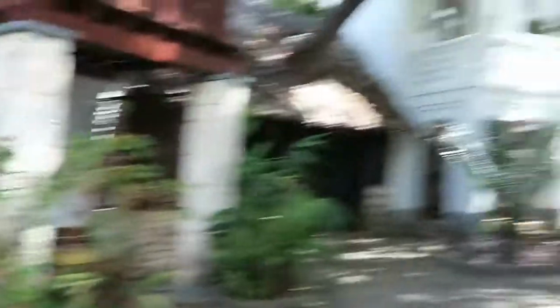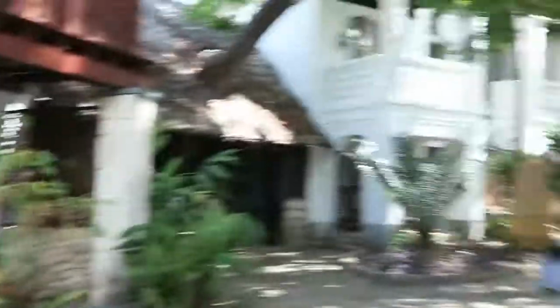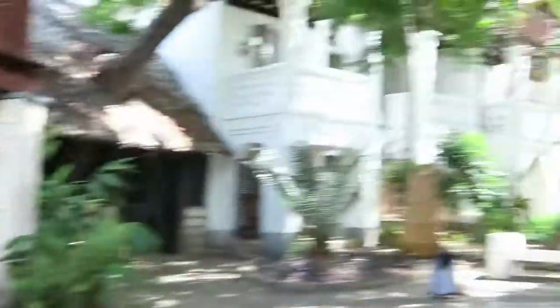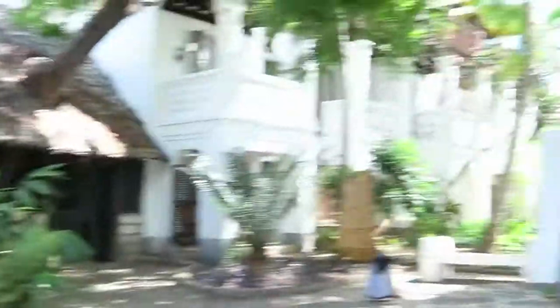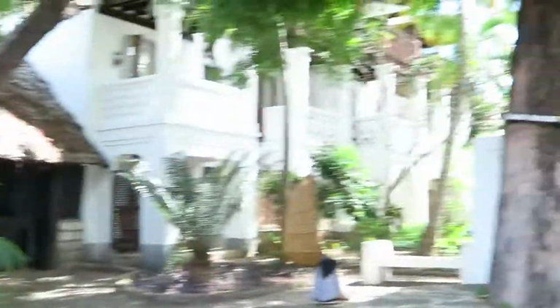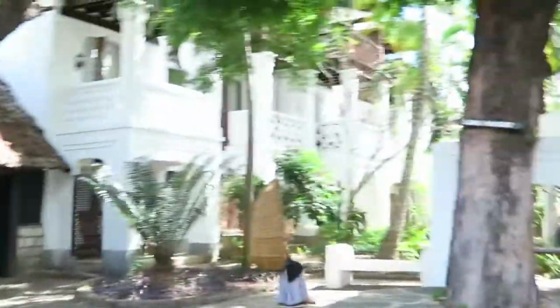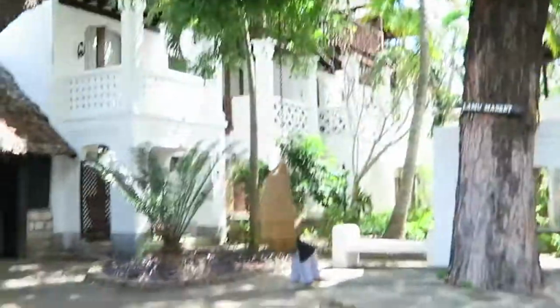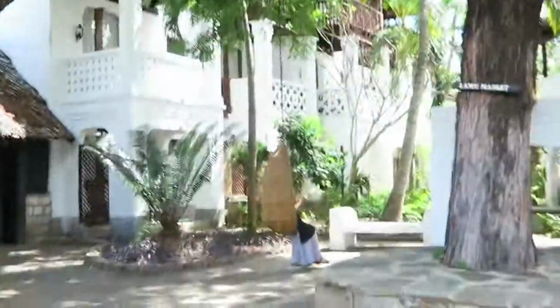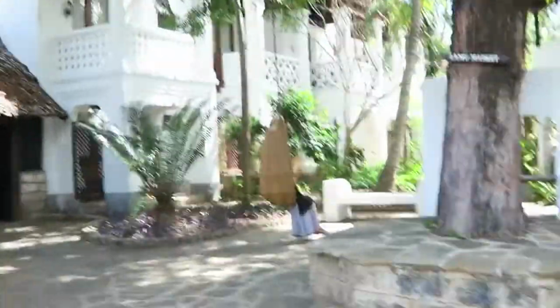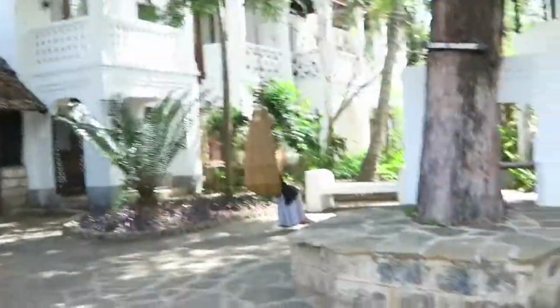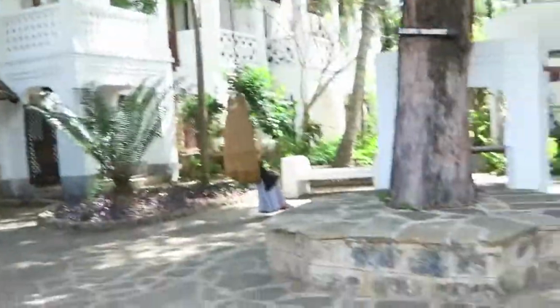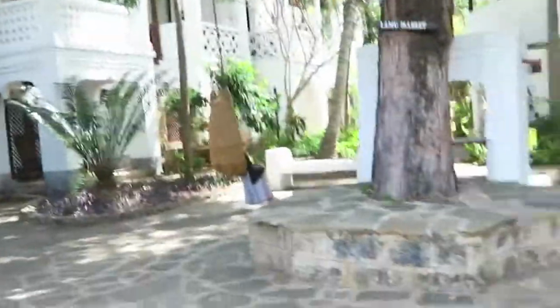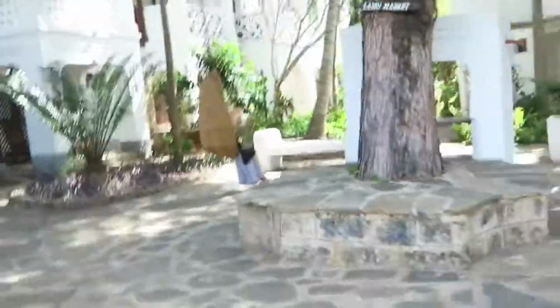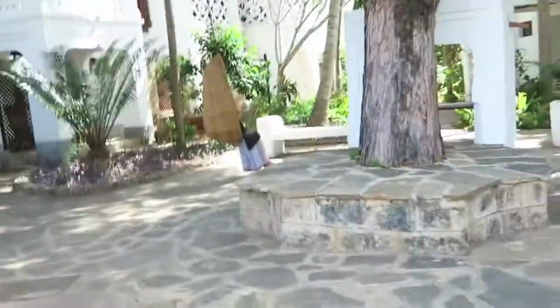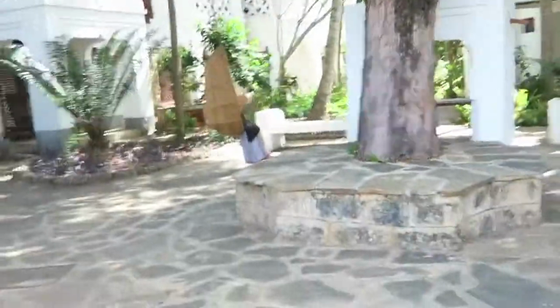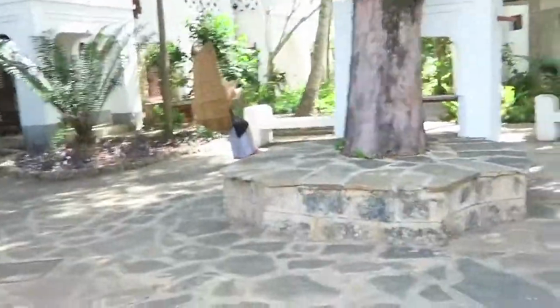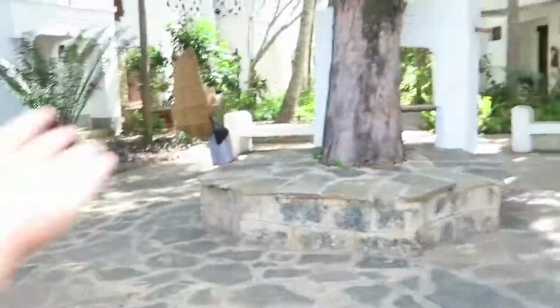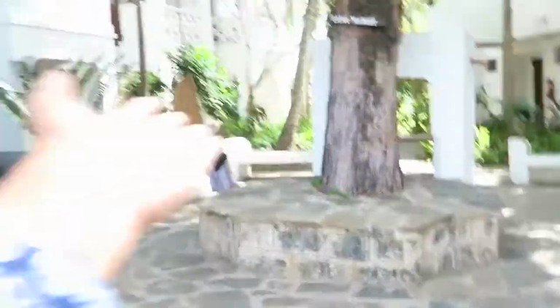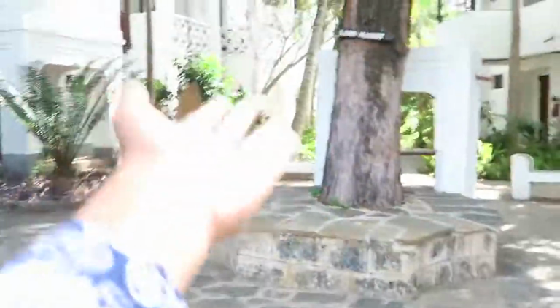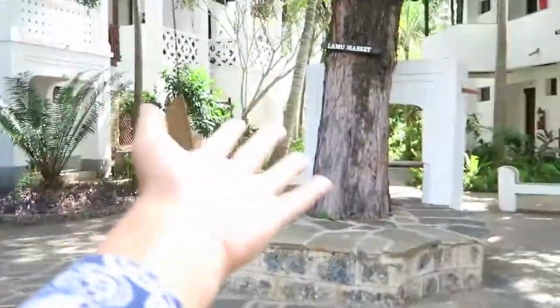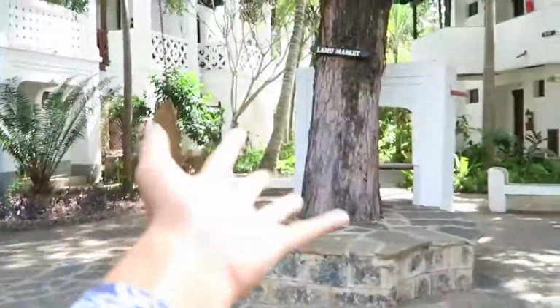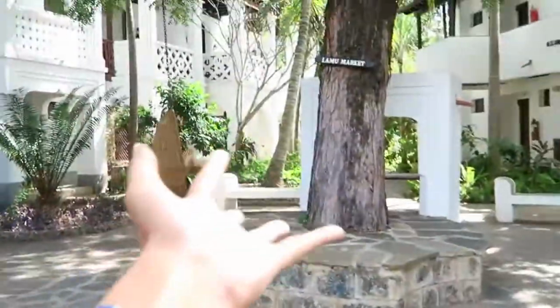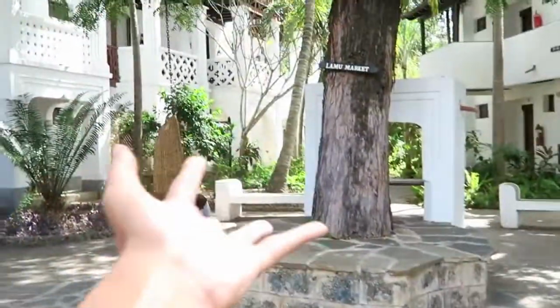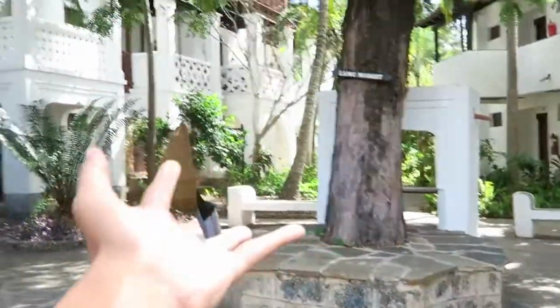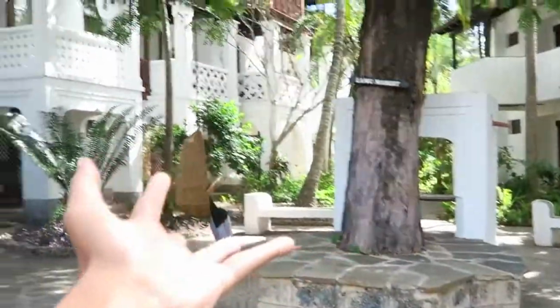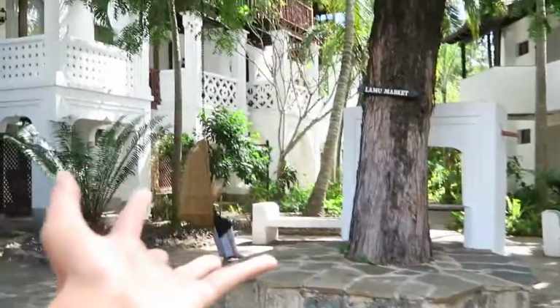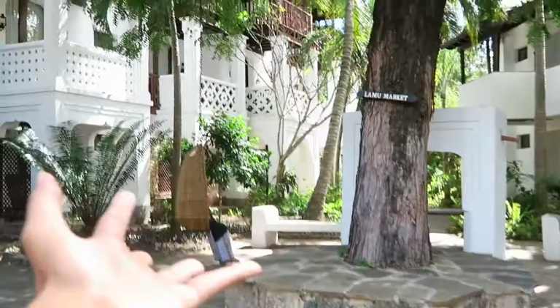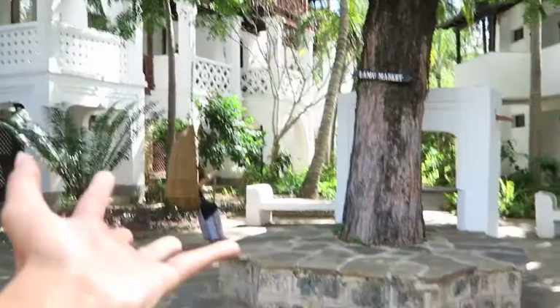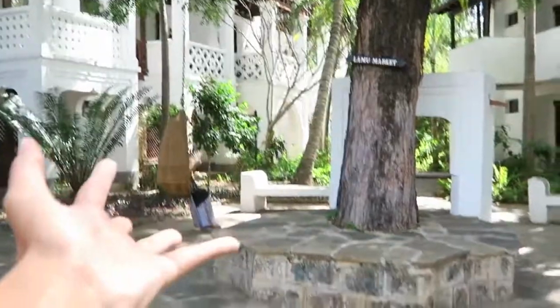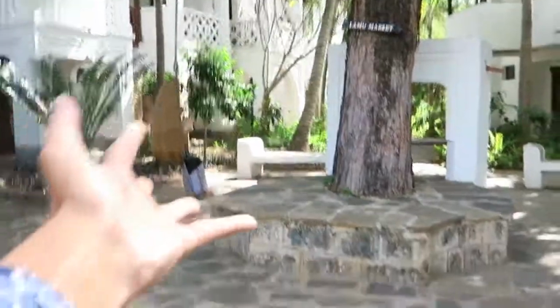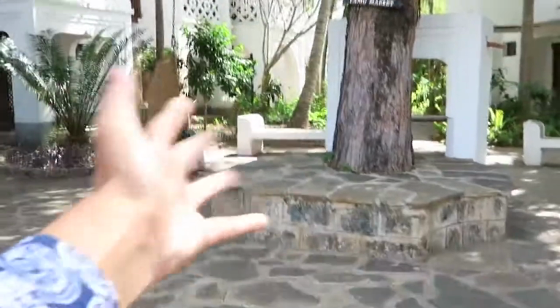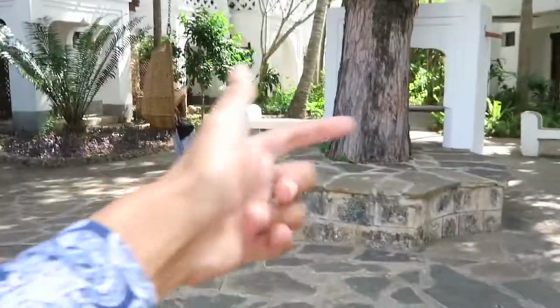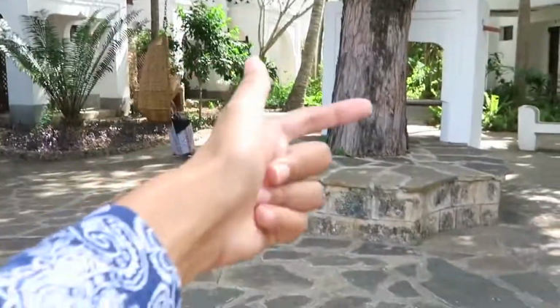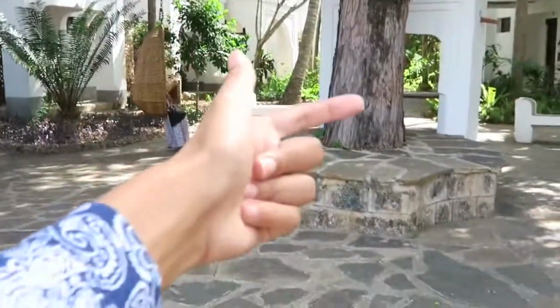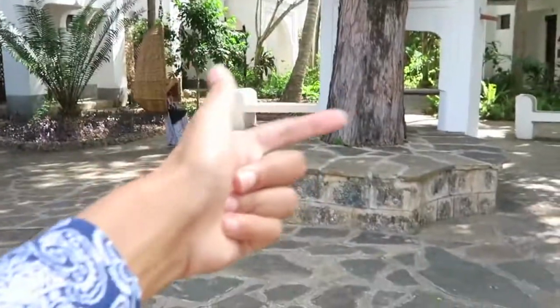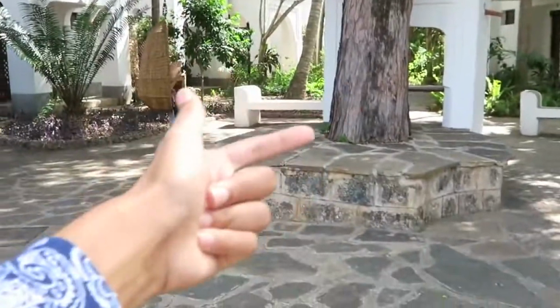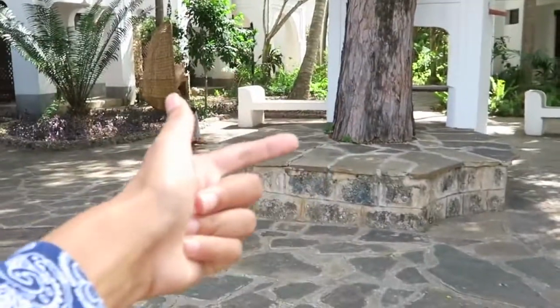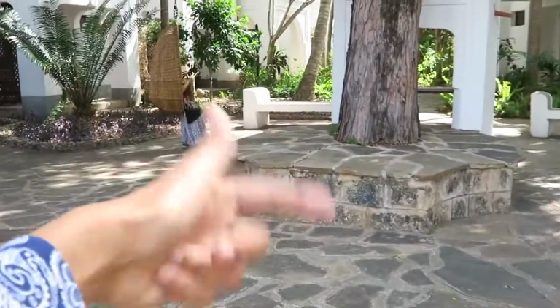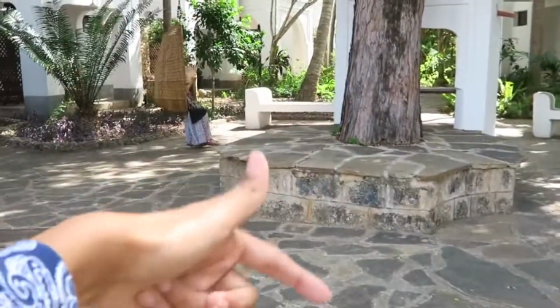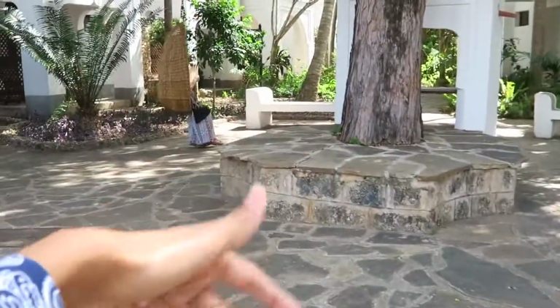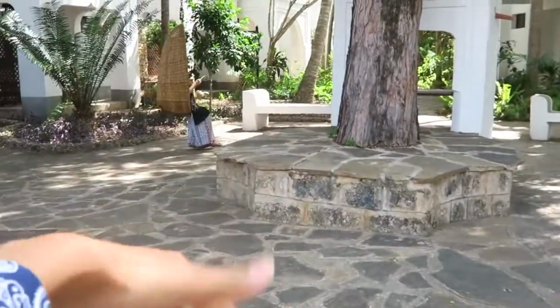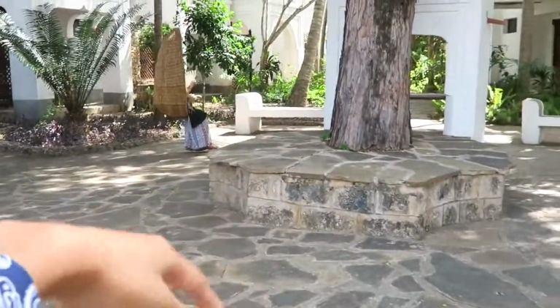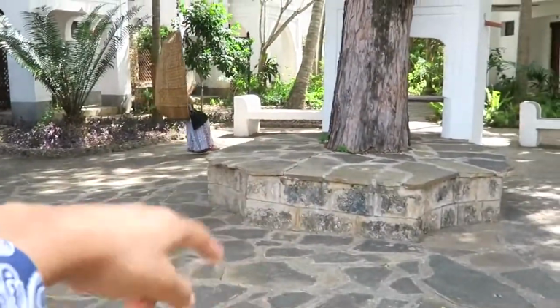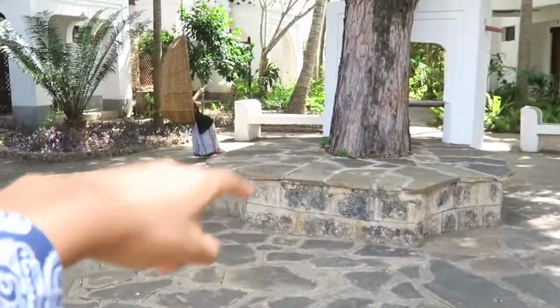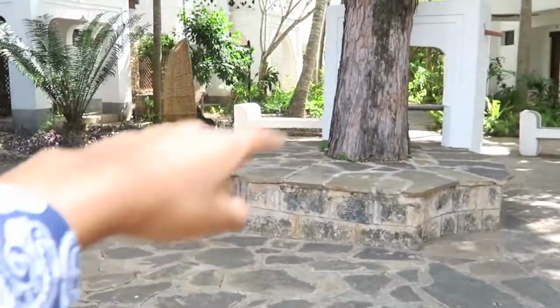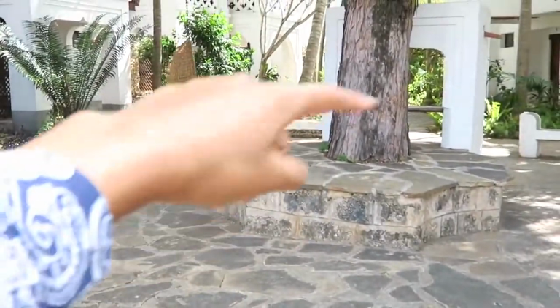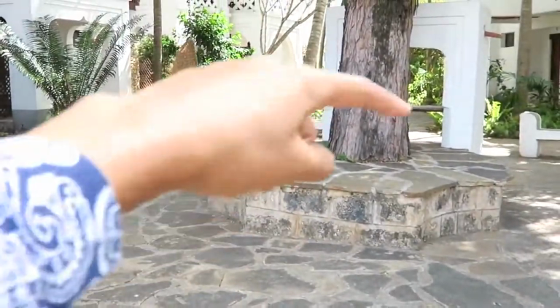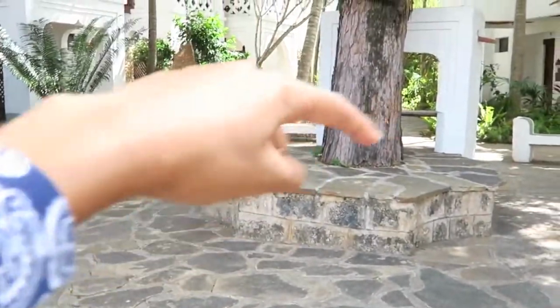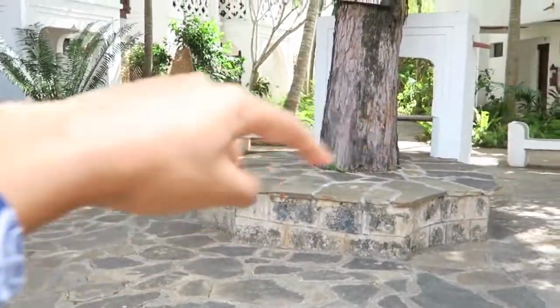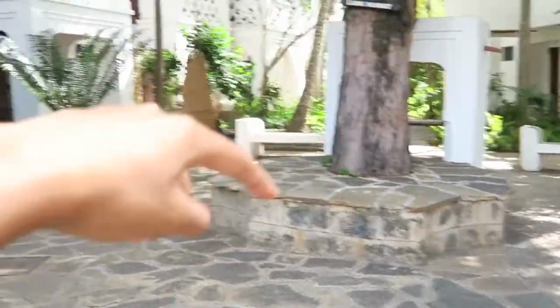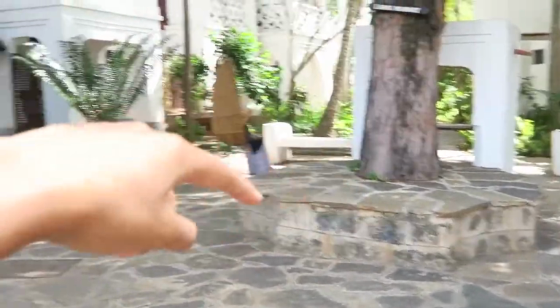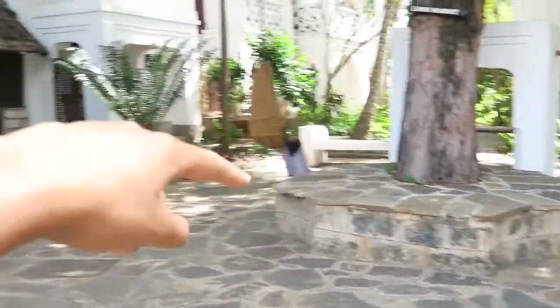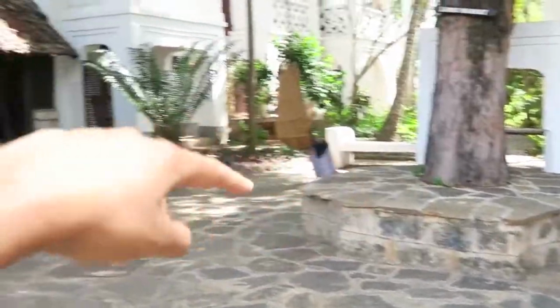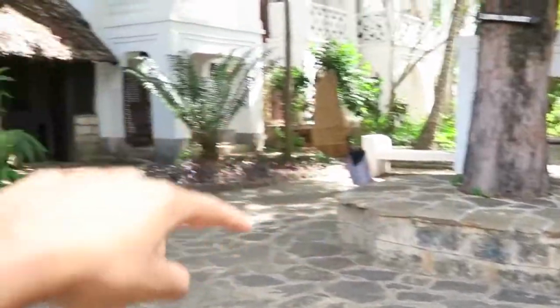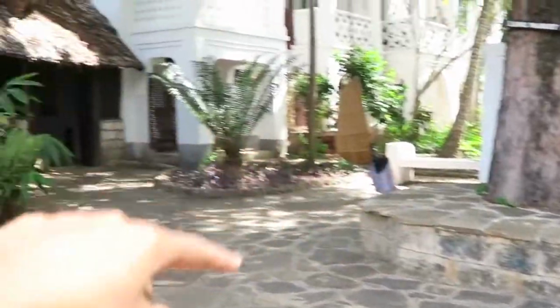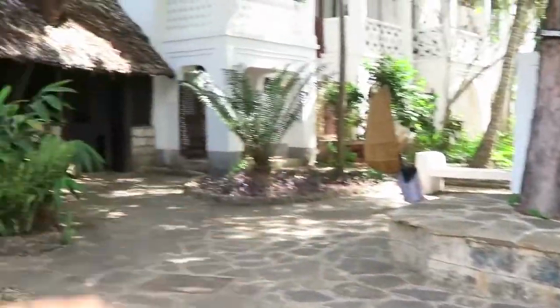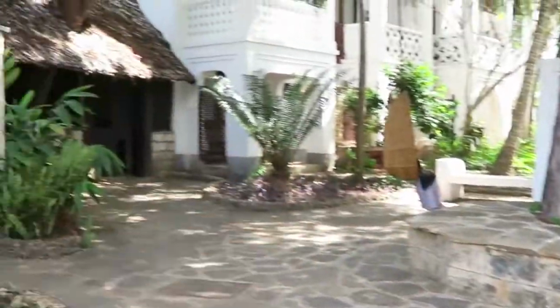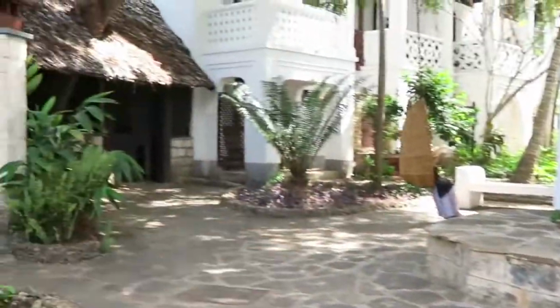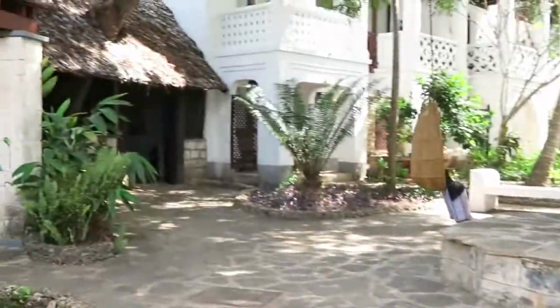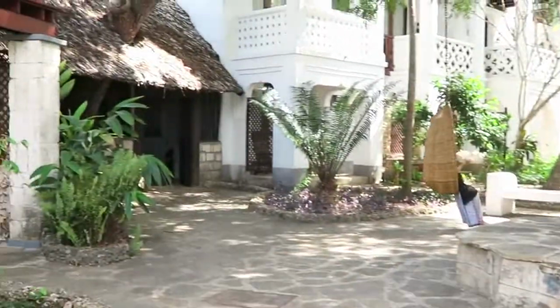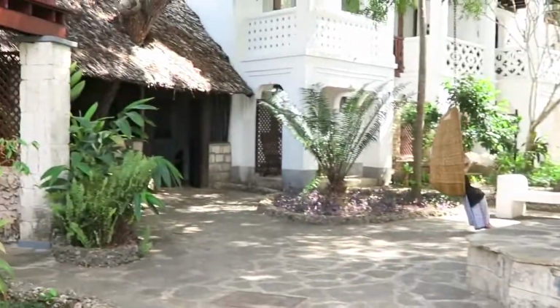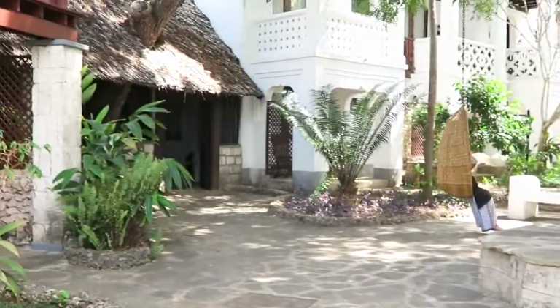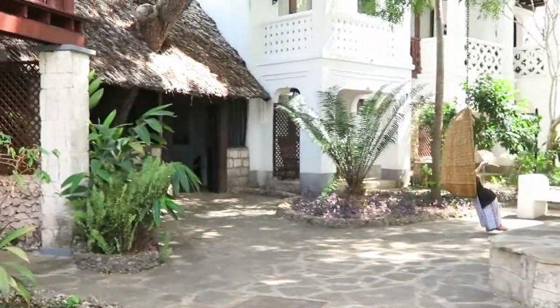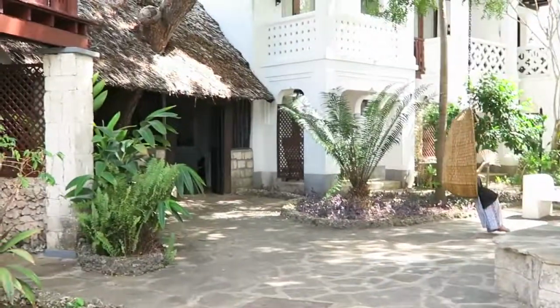This one here looks typical like a Lamu theme. You know the main square in Lamu looks quite similar to this.